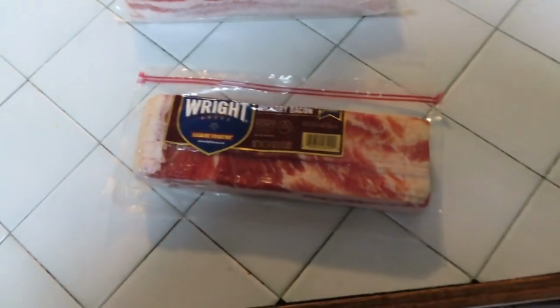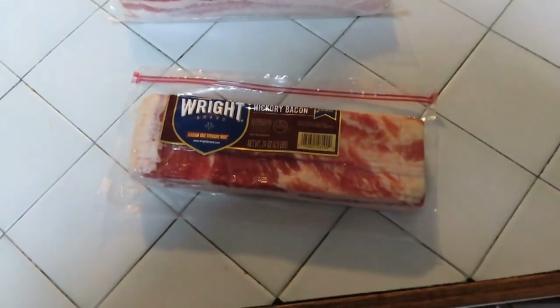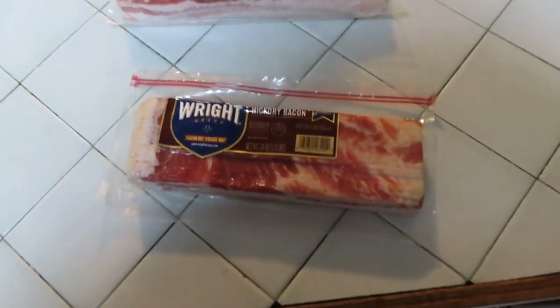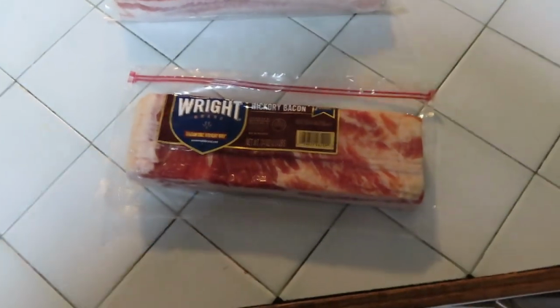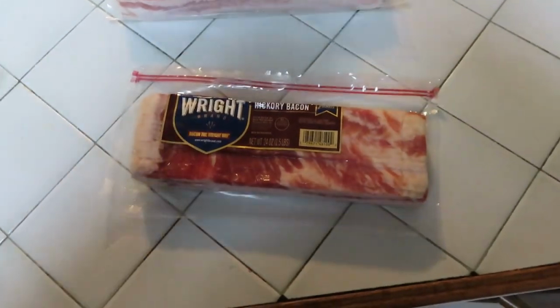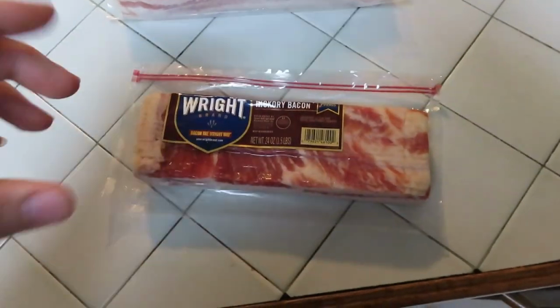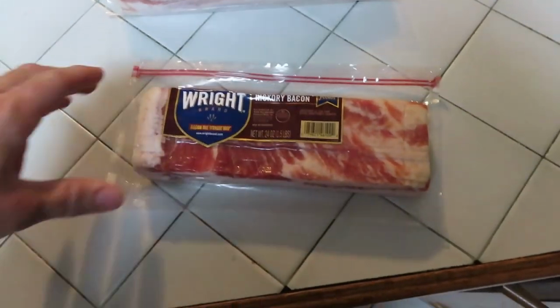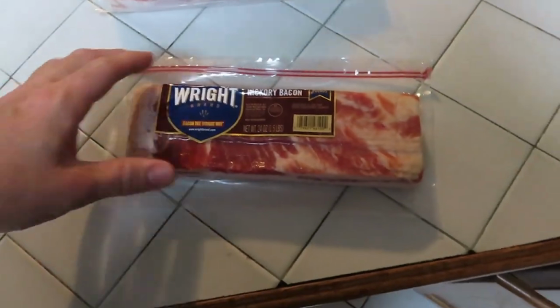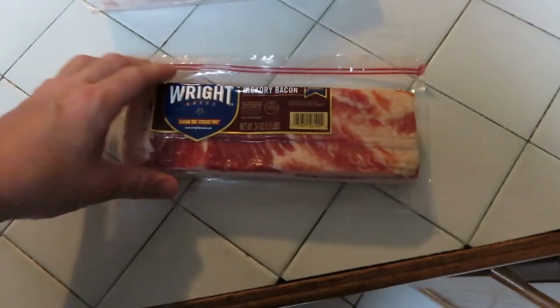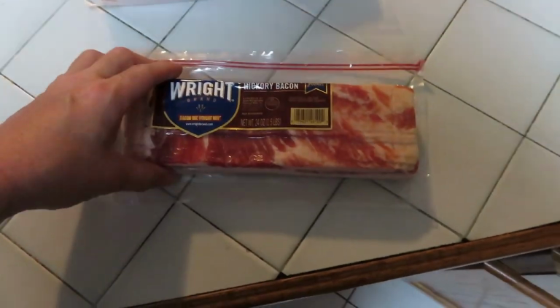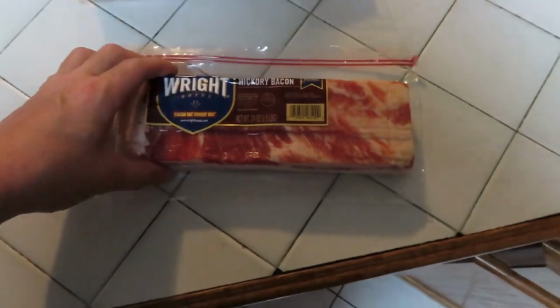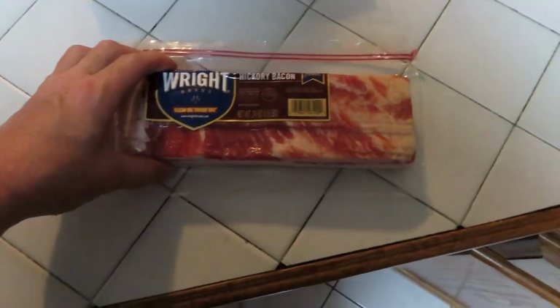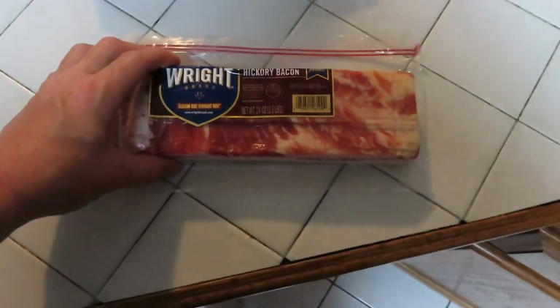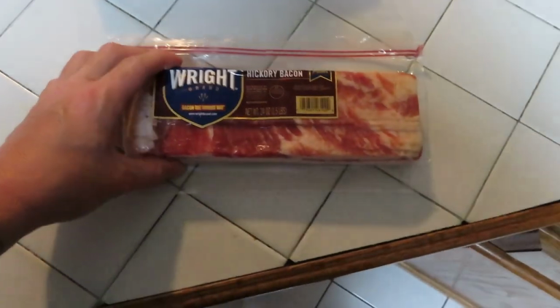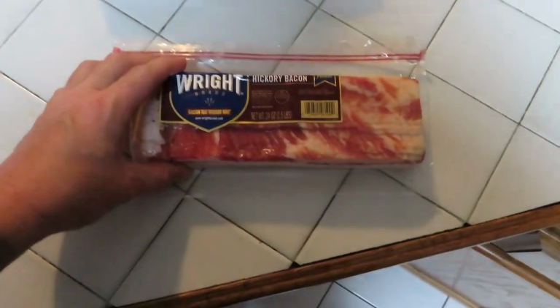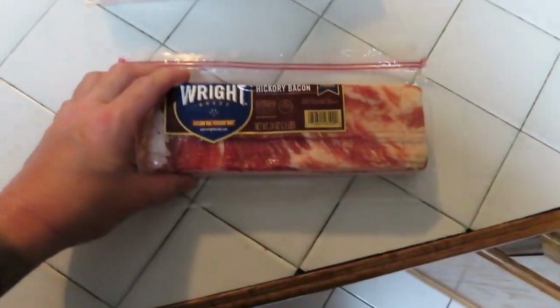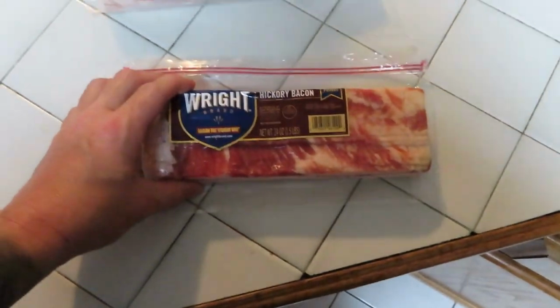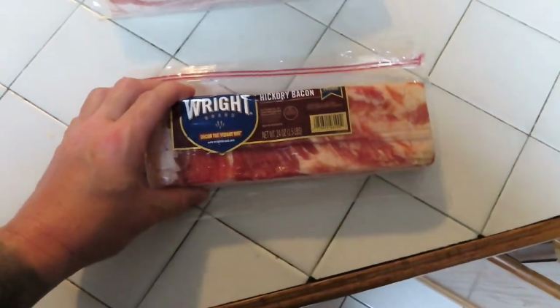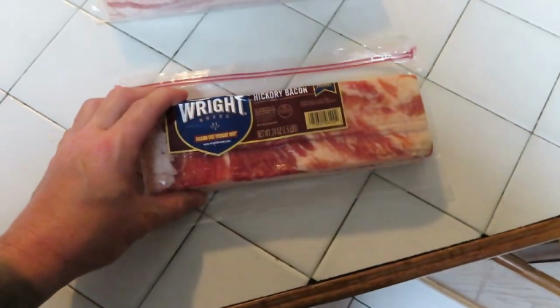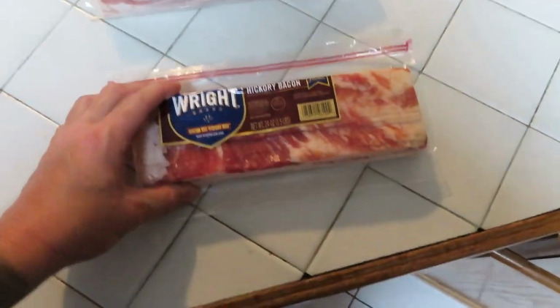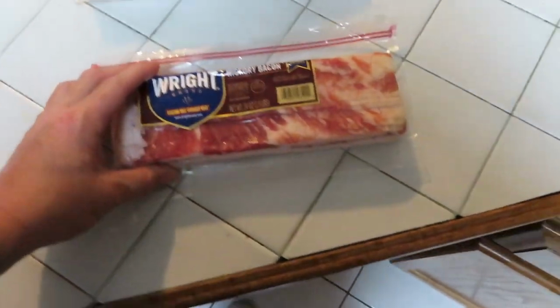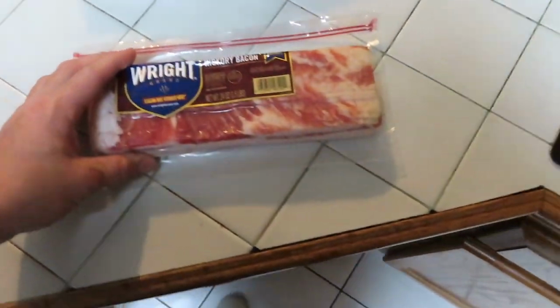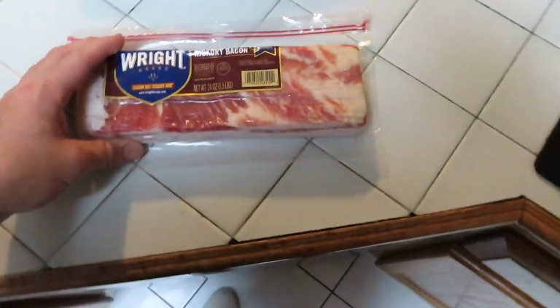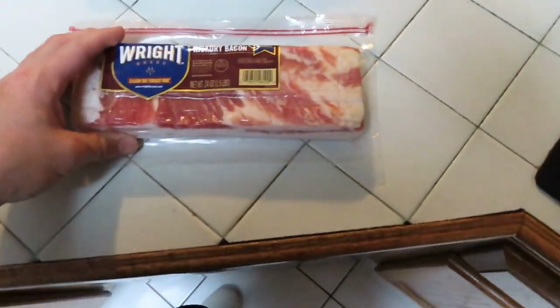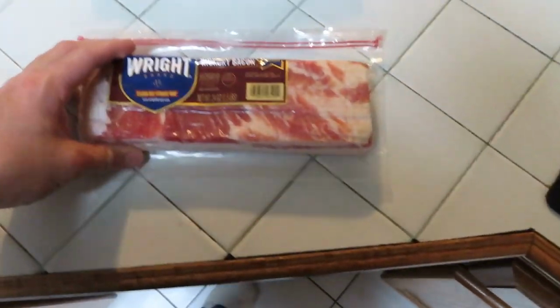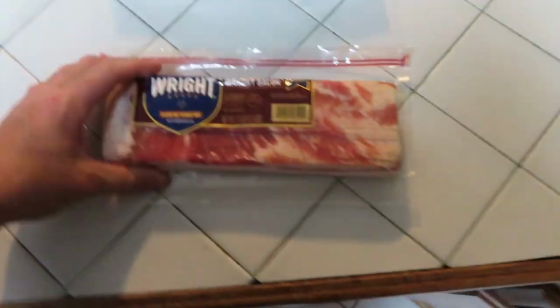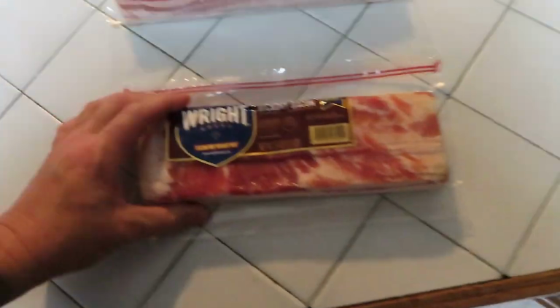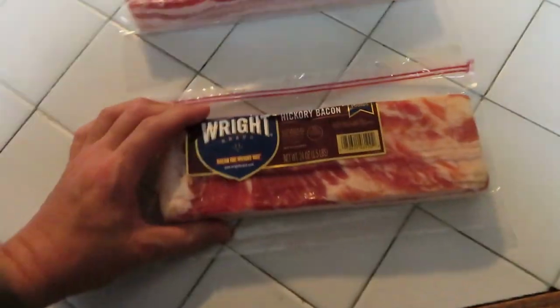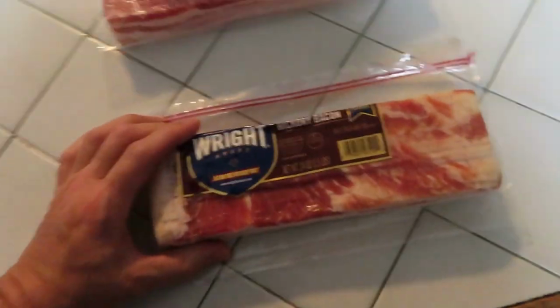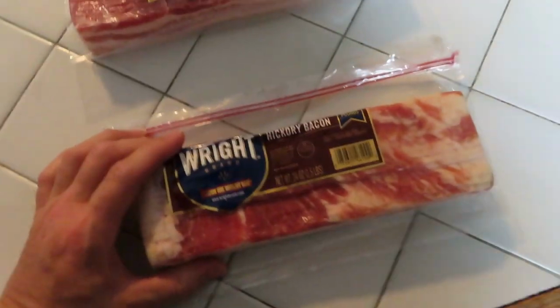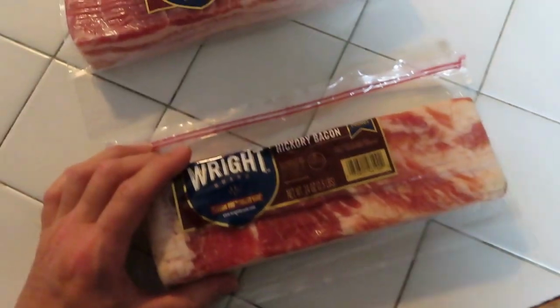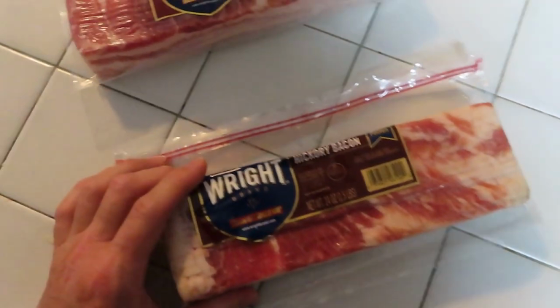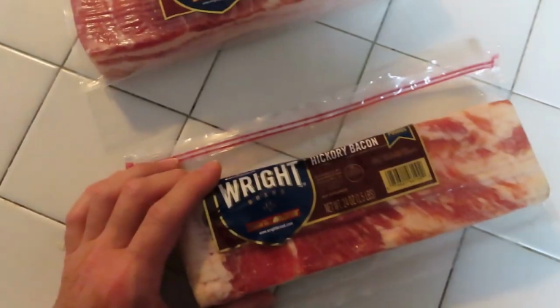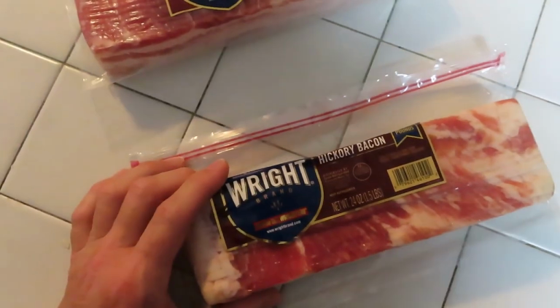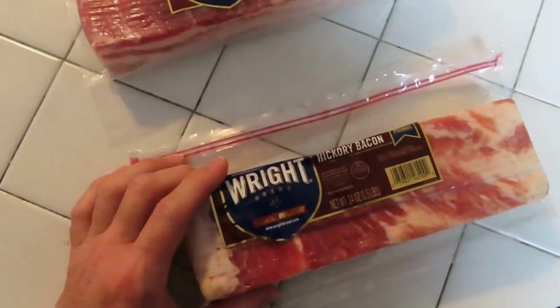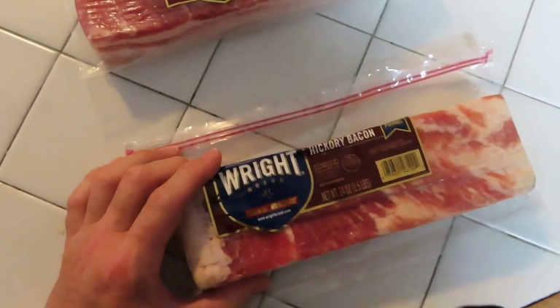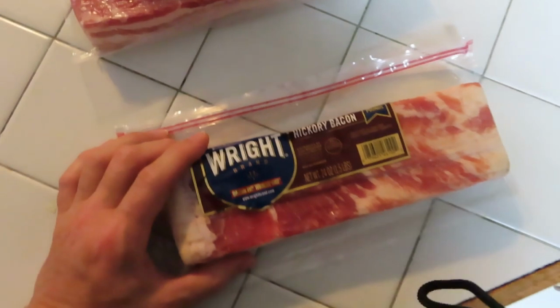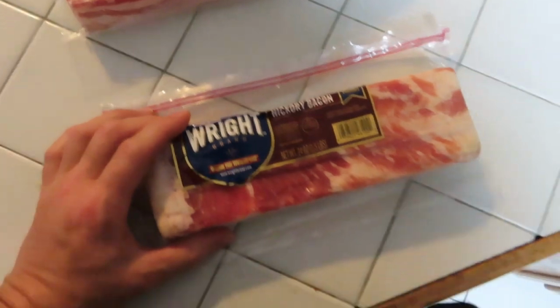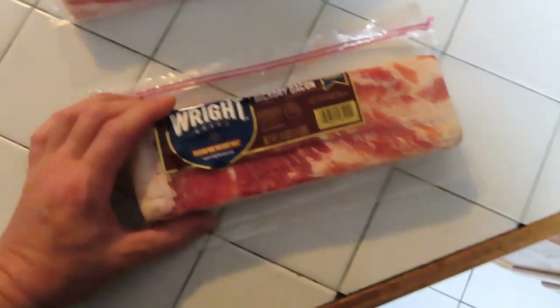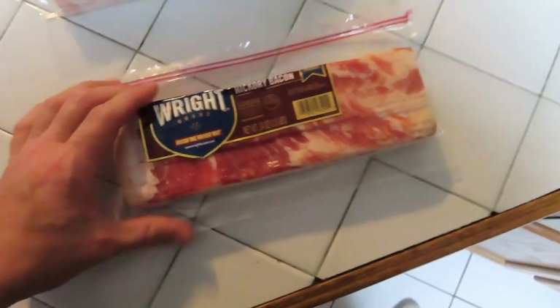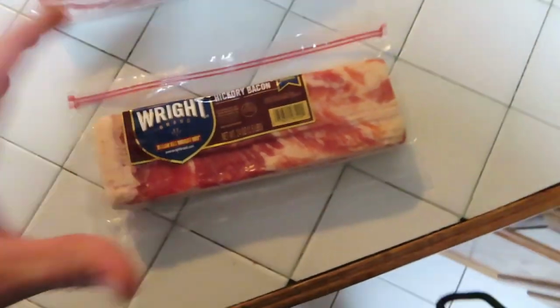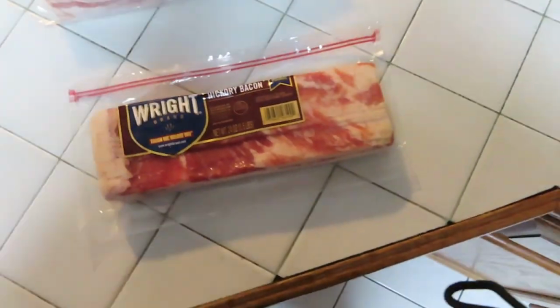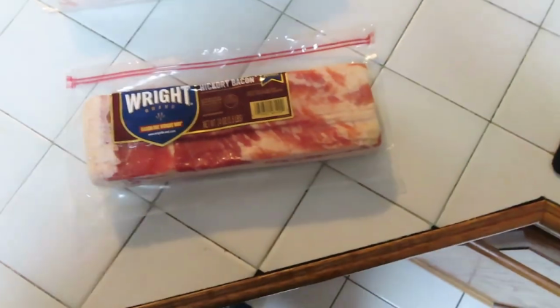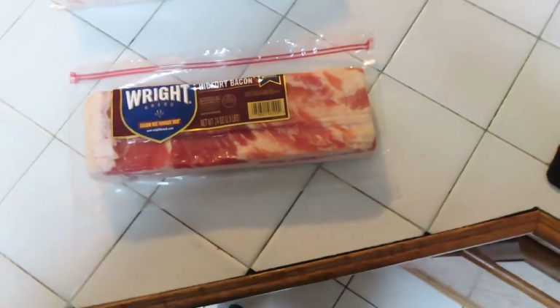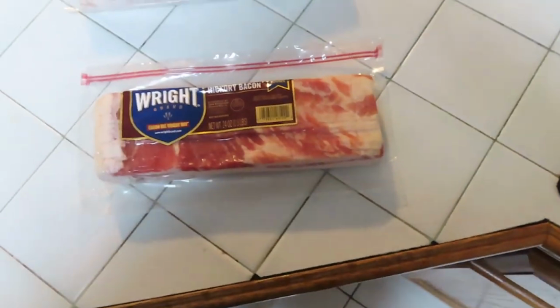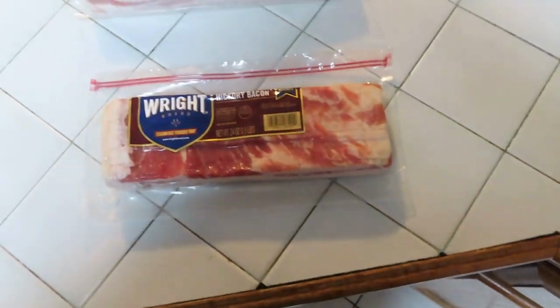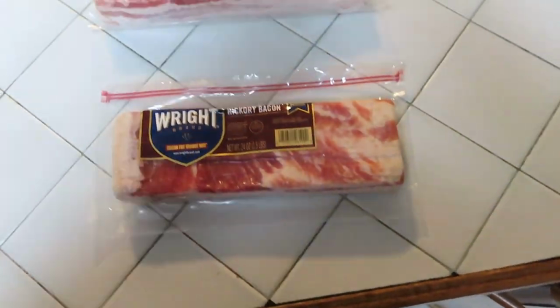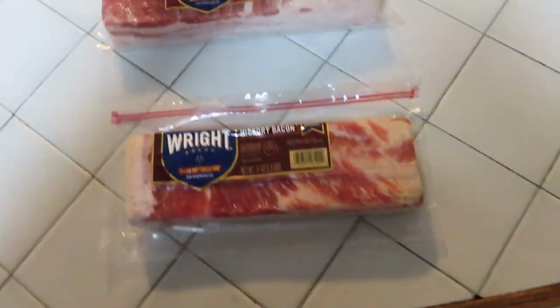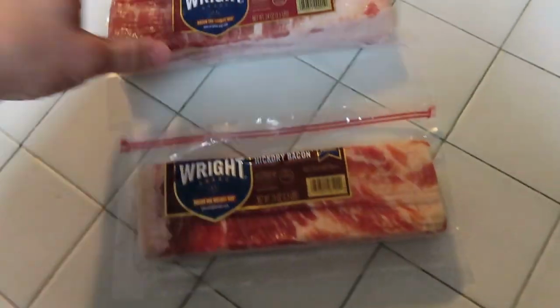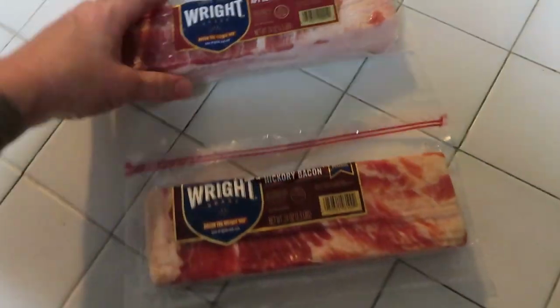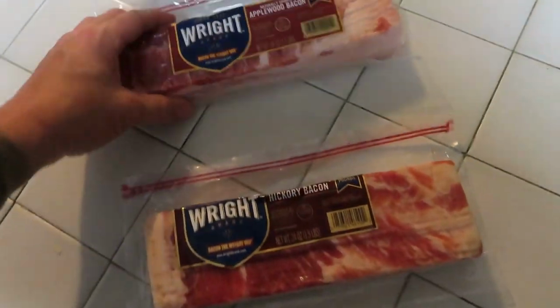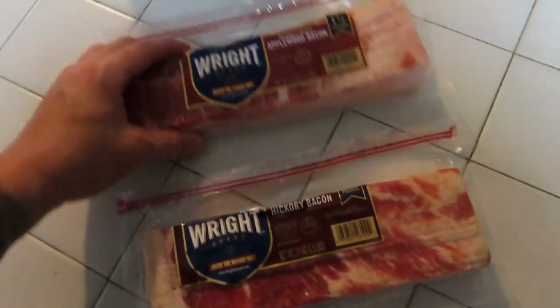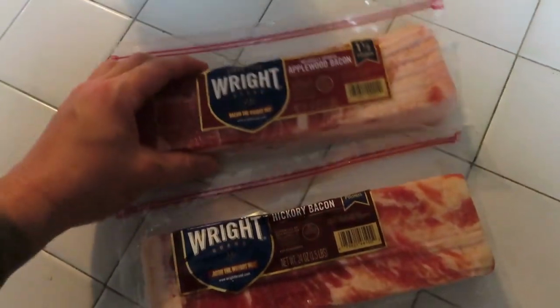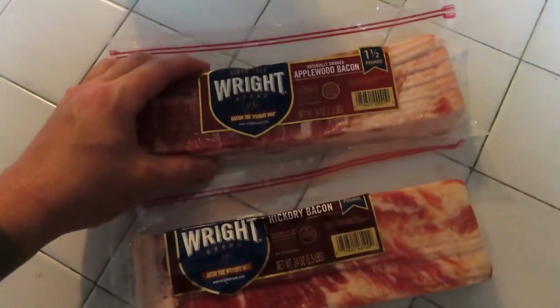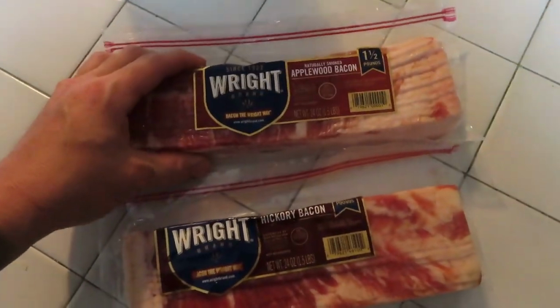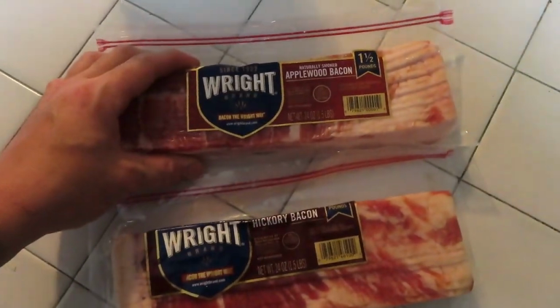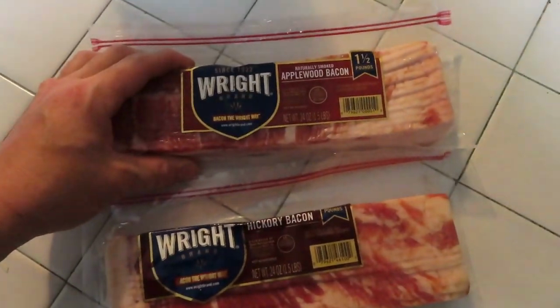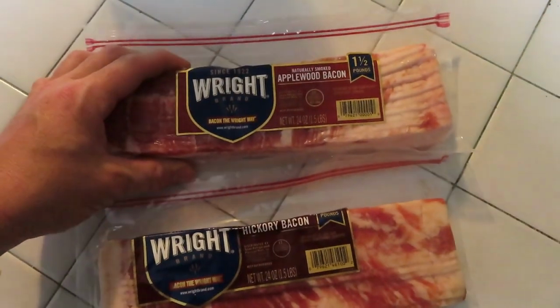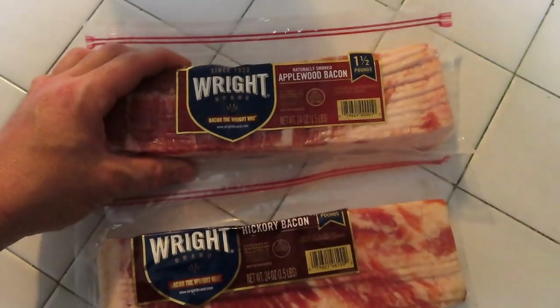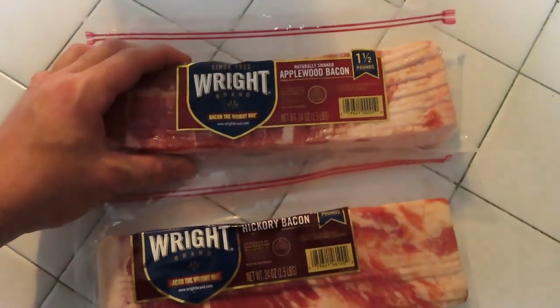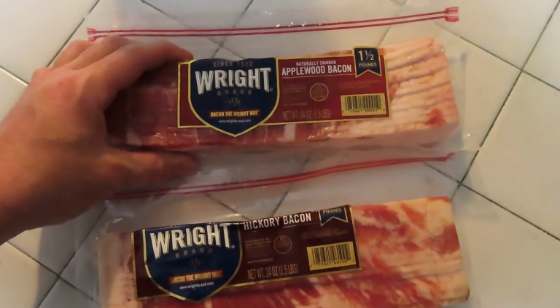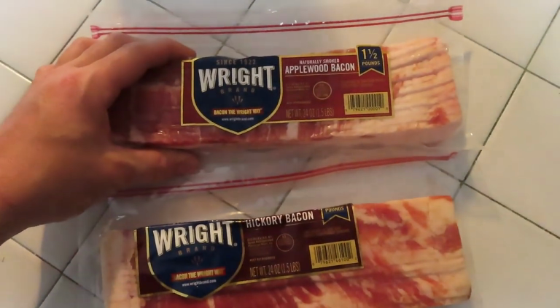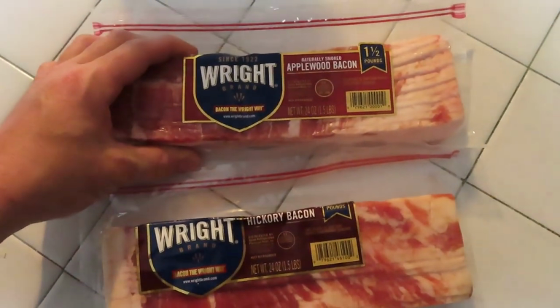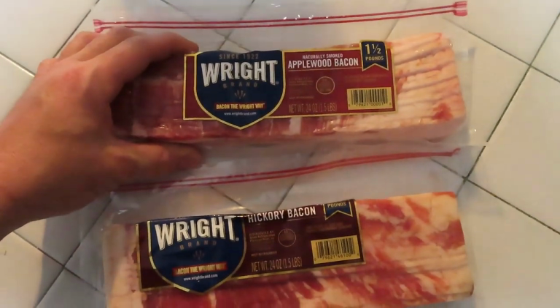Hi everybody, welcome back to the channel. Today we're going to smoke some bacon on our smoker outside.